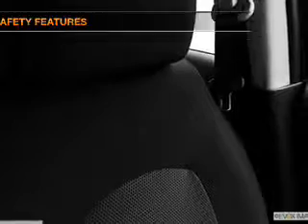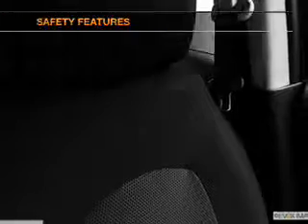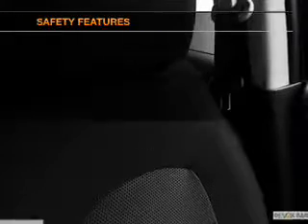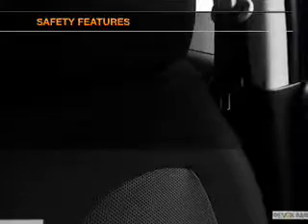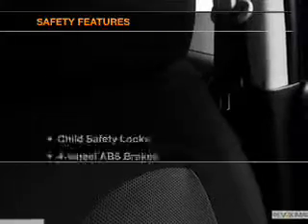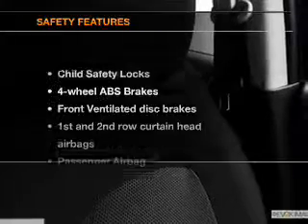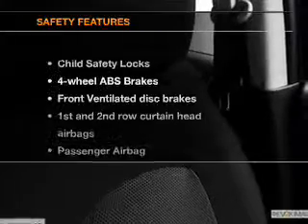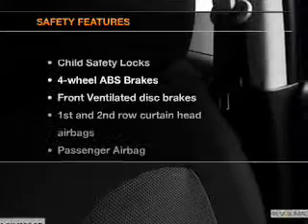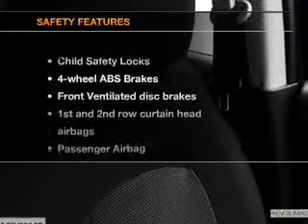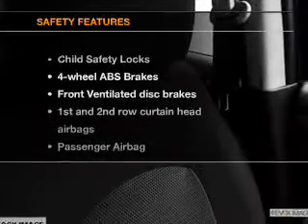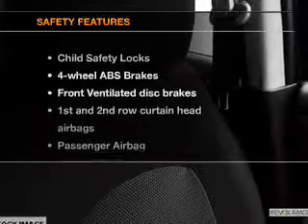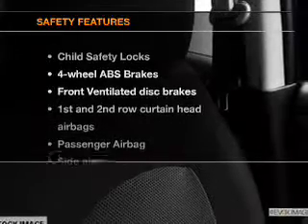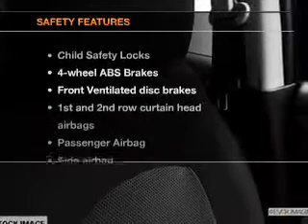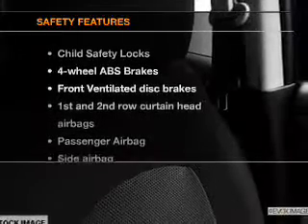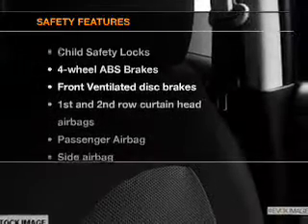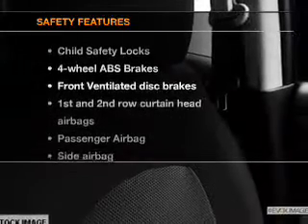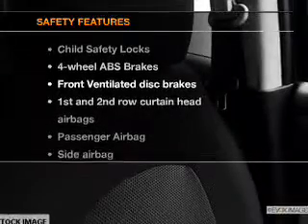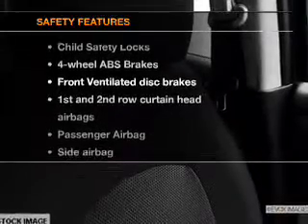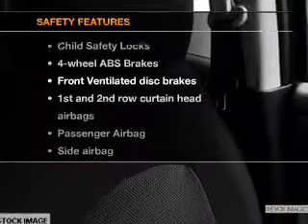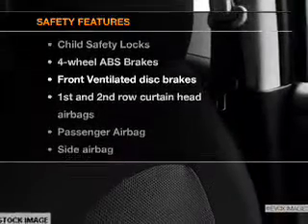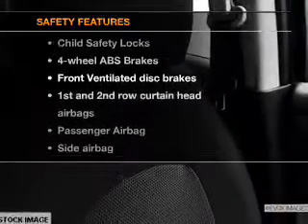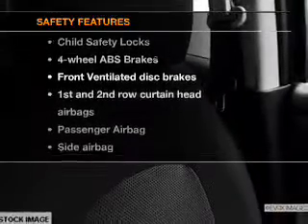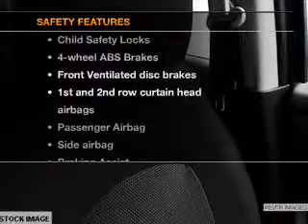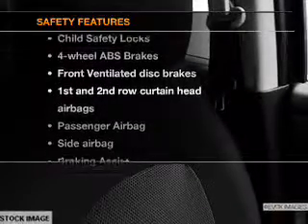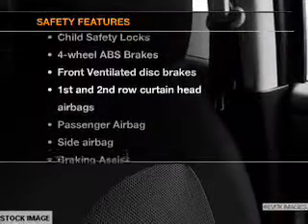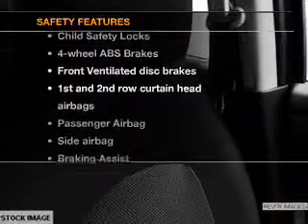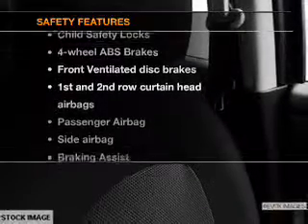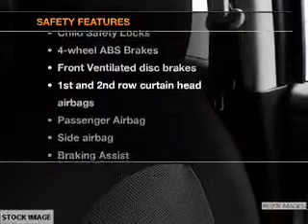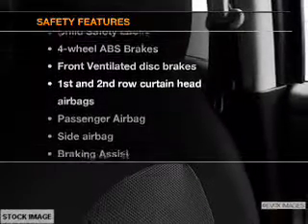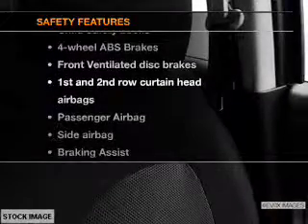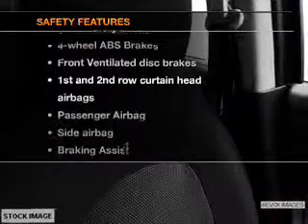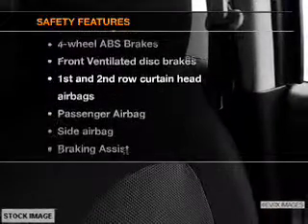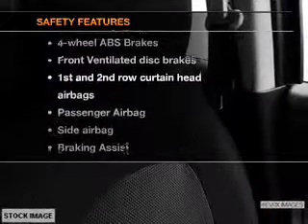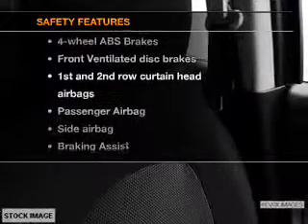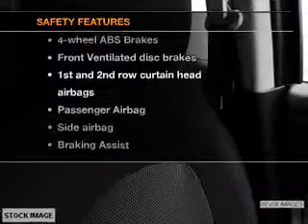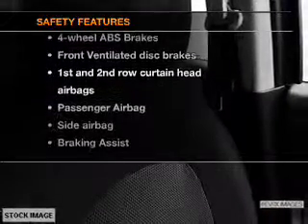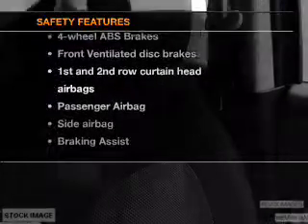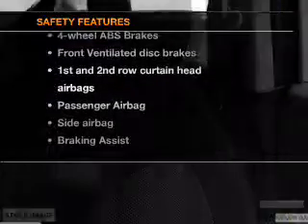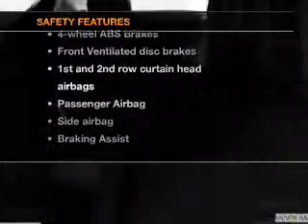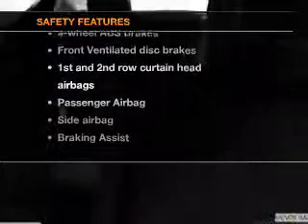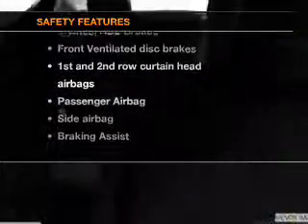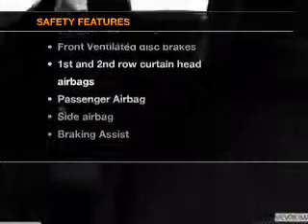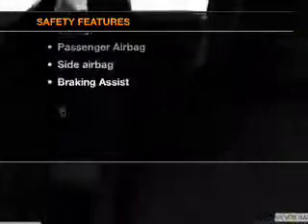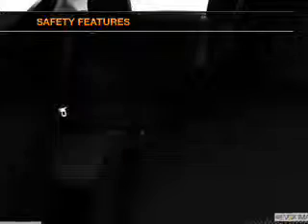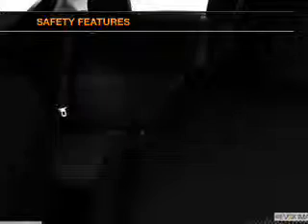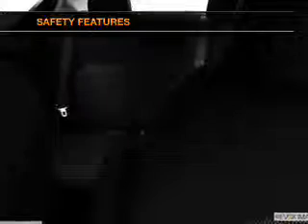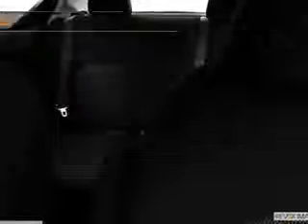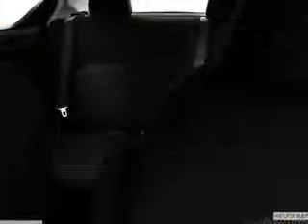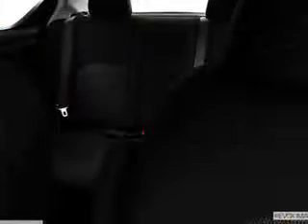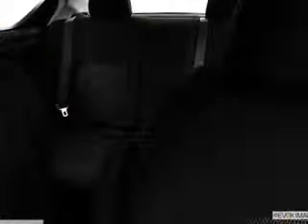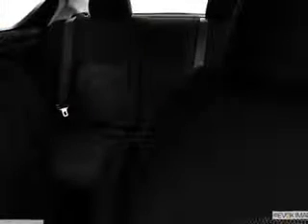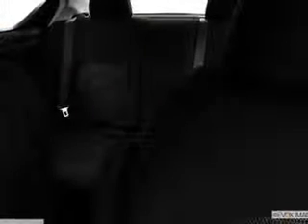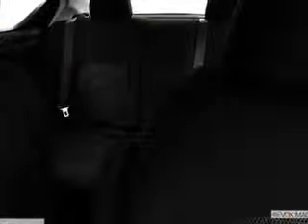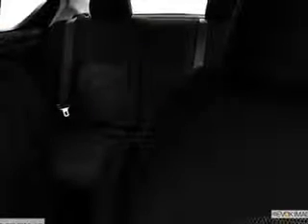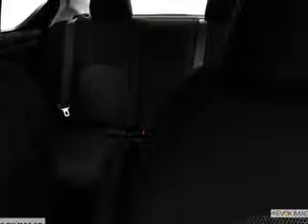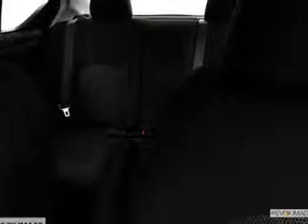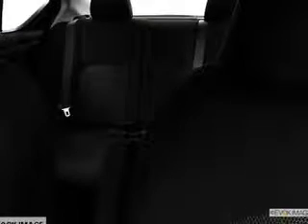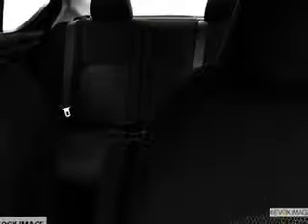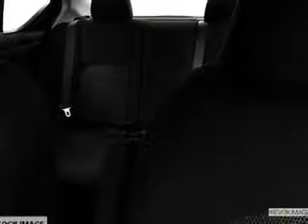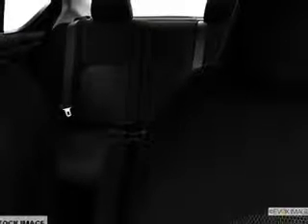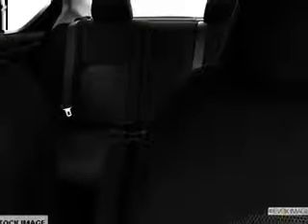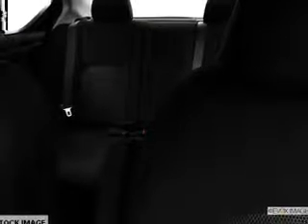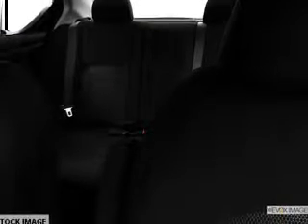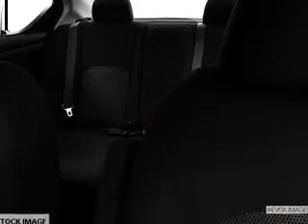If safety is a high priority, rest assured knowing that these top safety components are included. Front ventilated disc brakes,